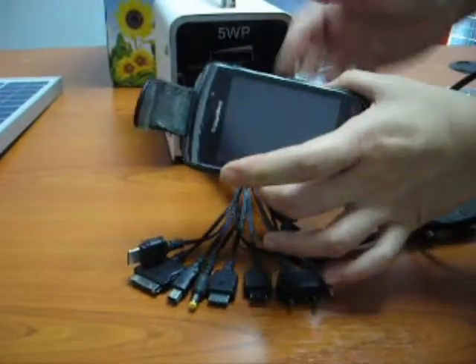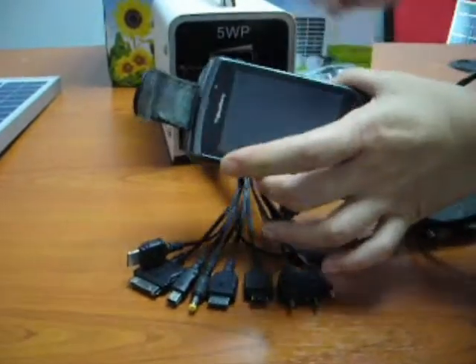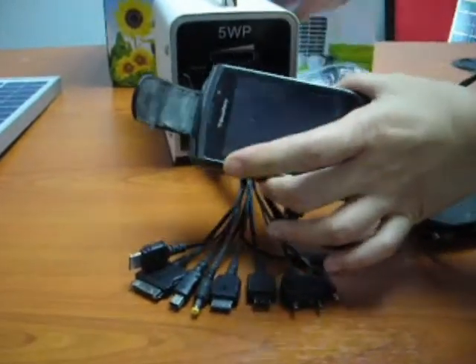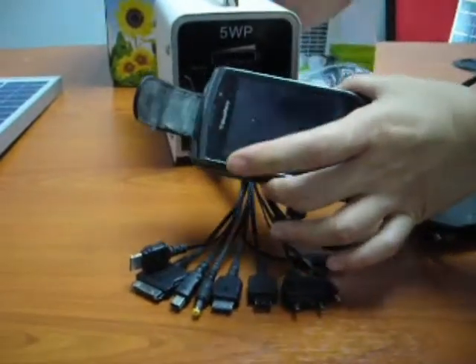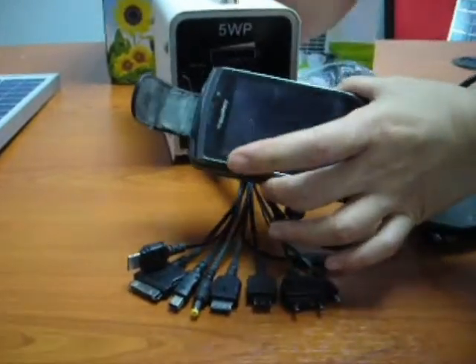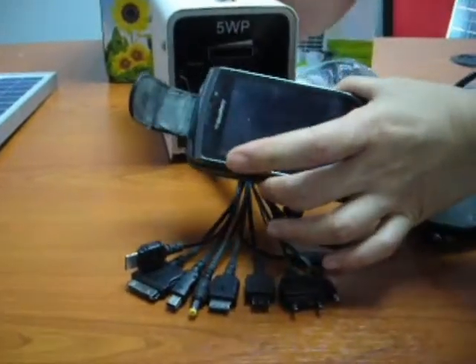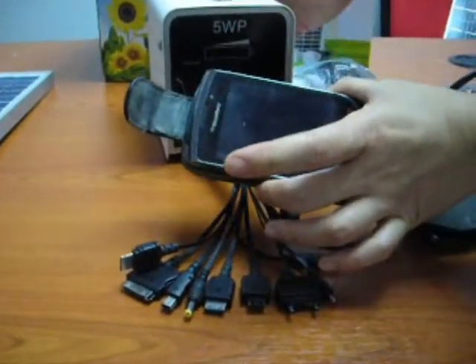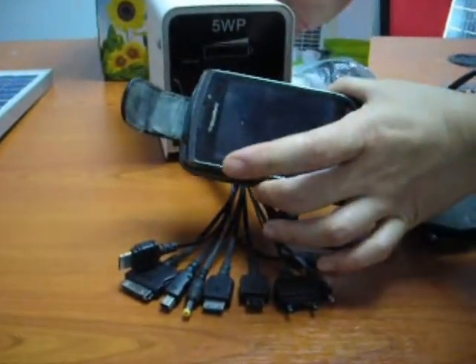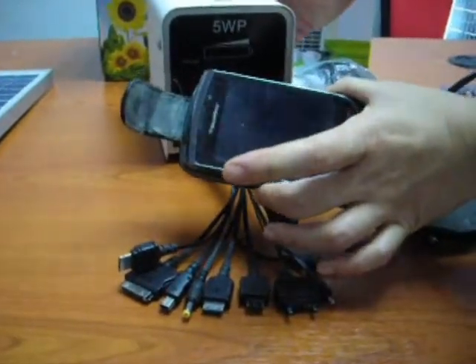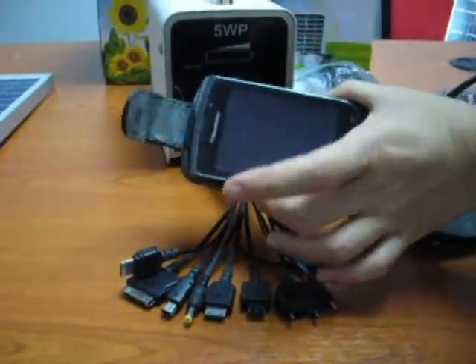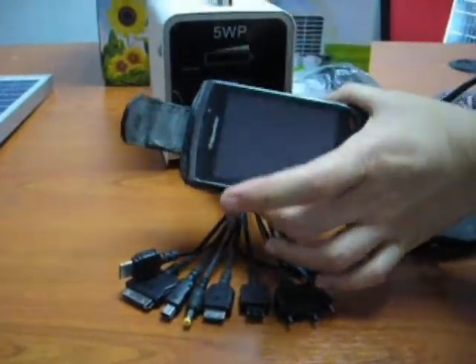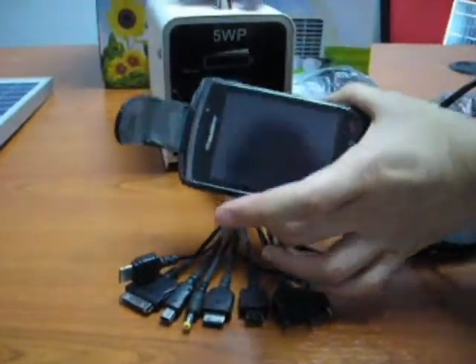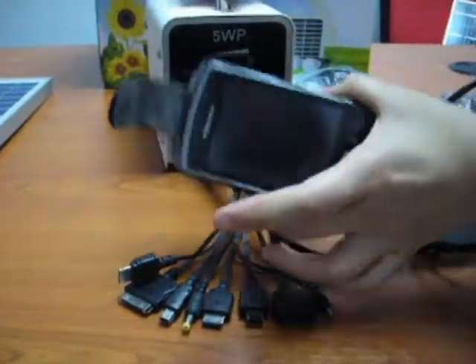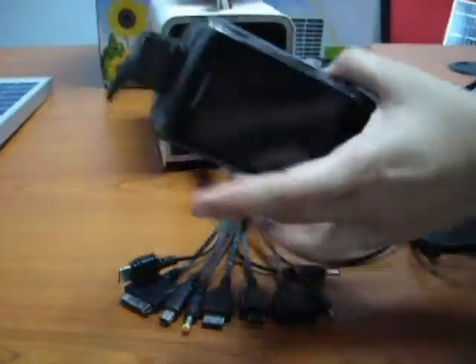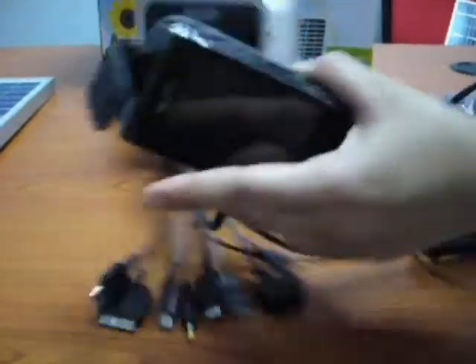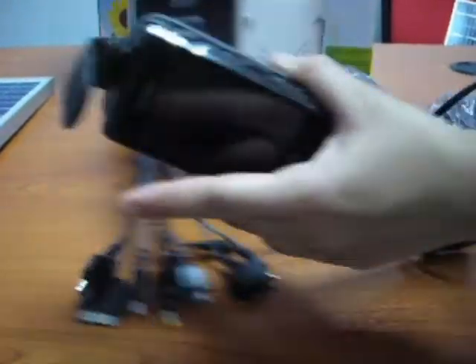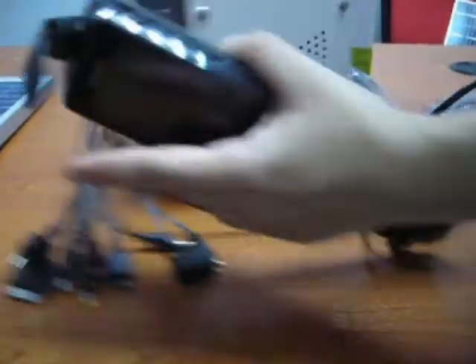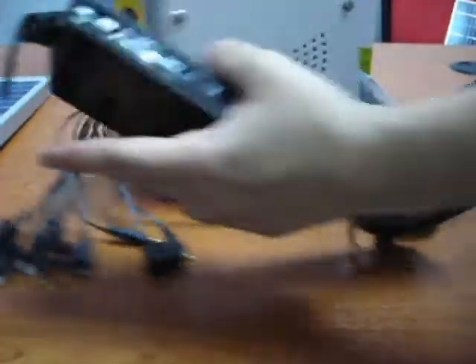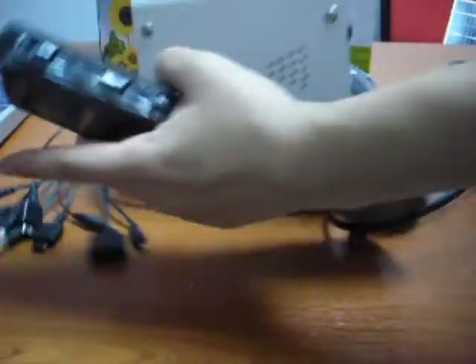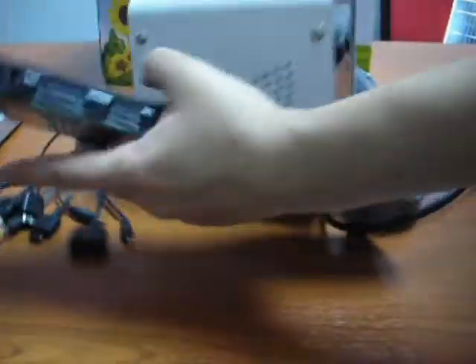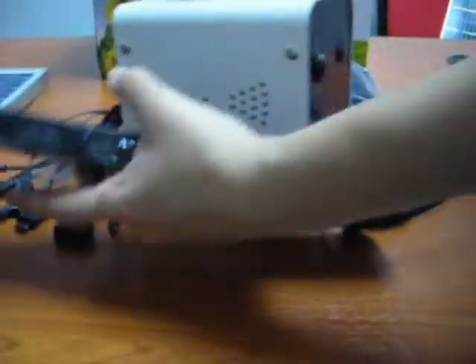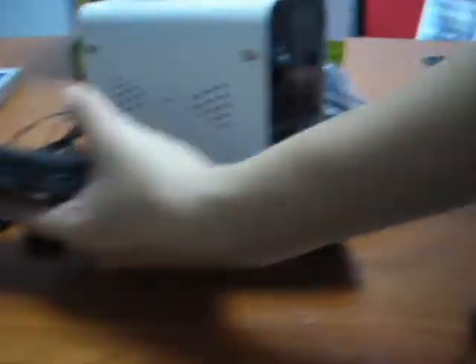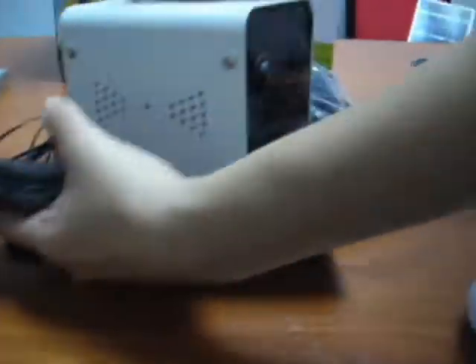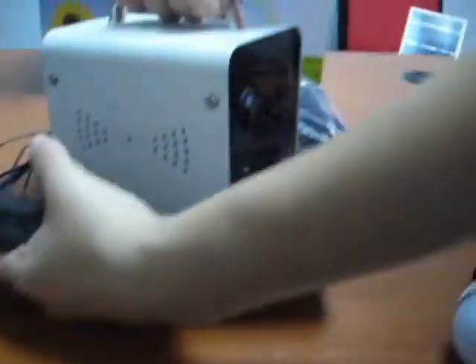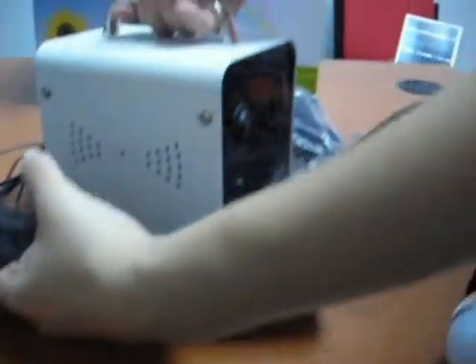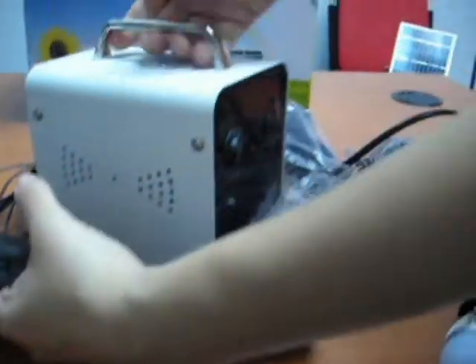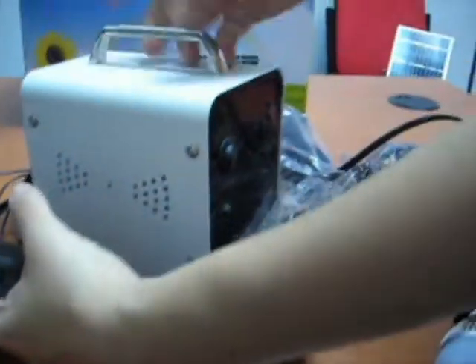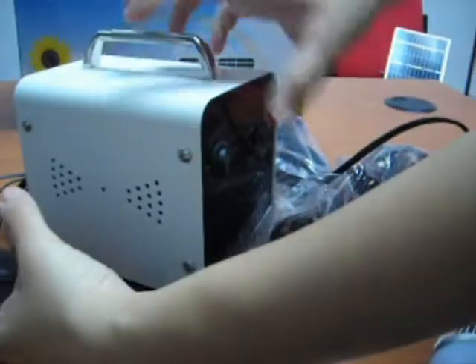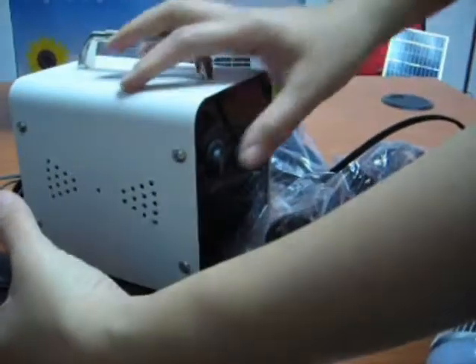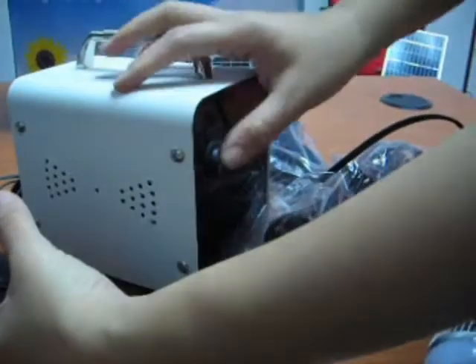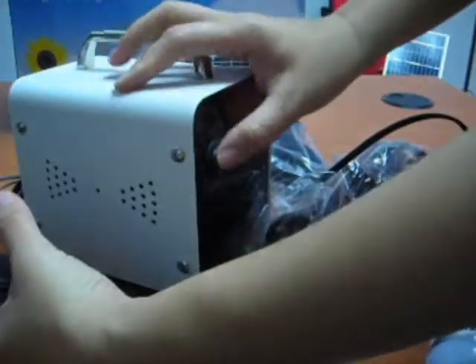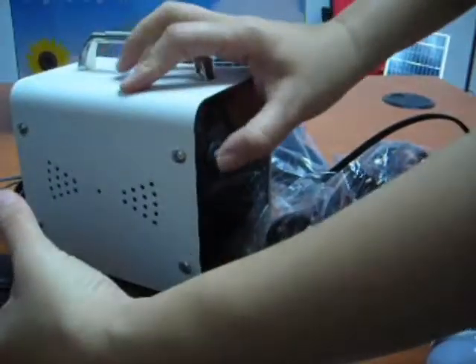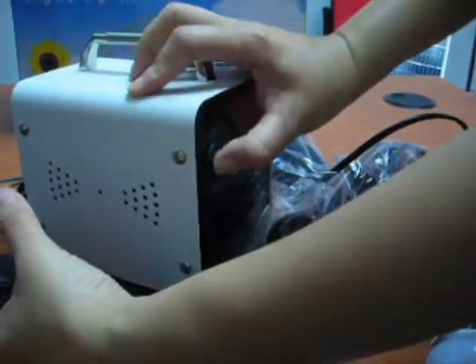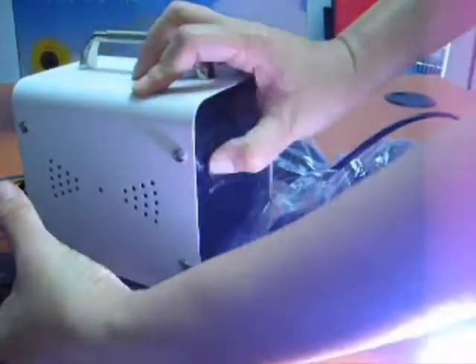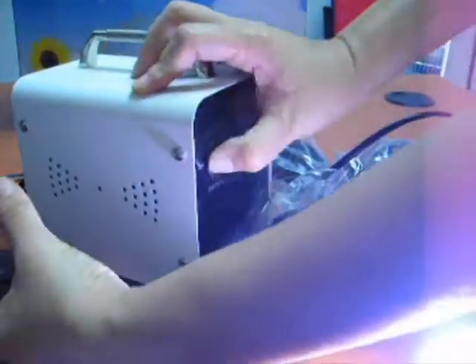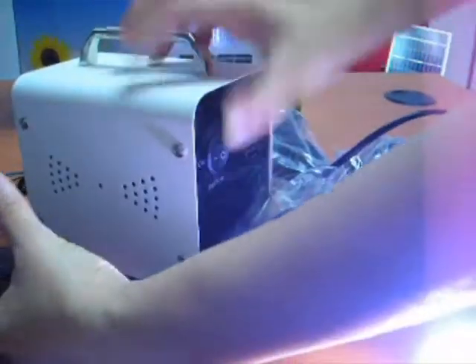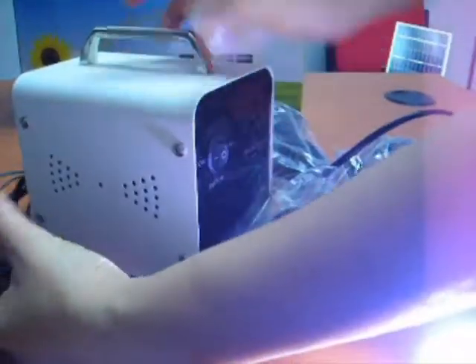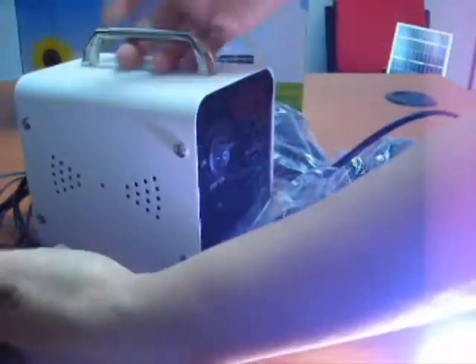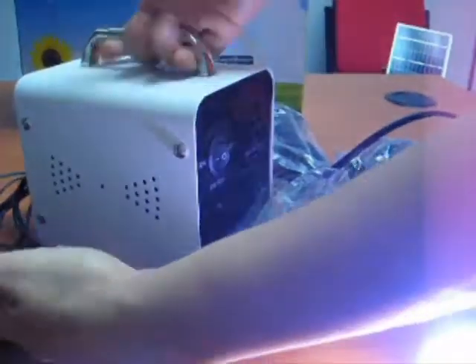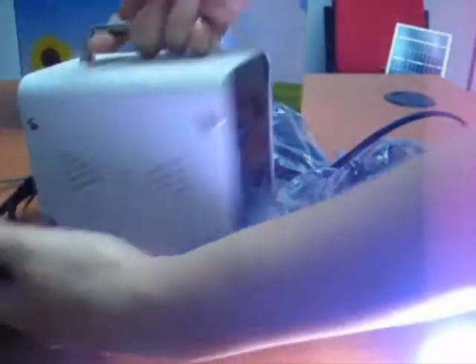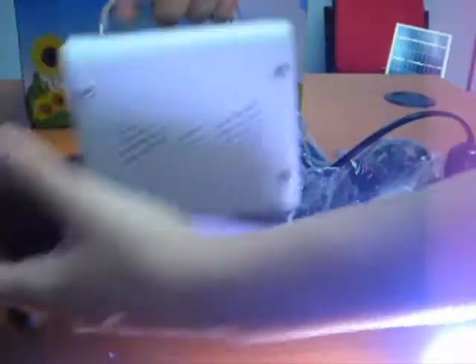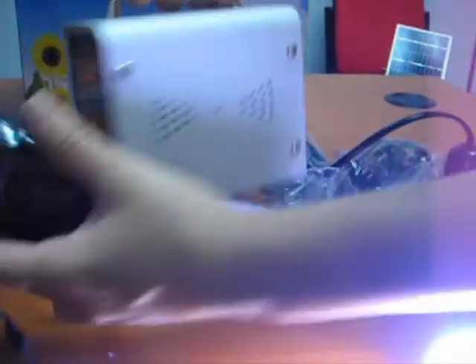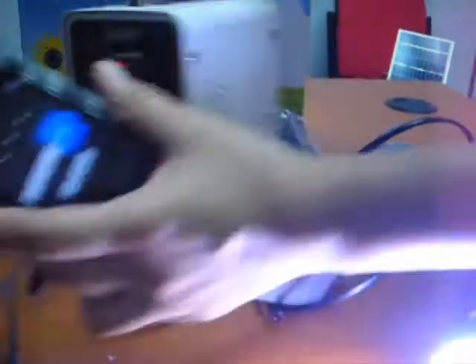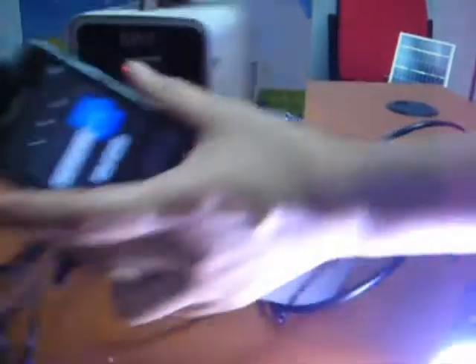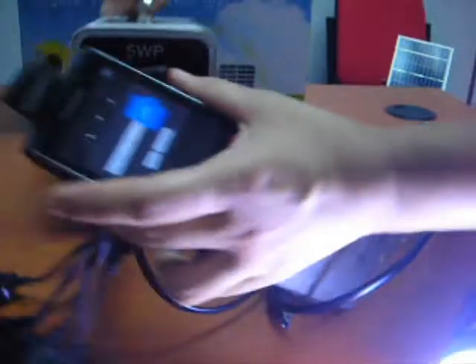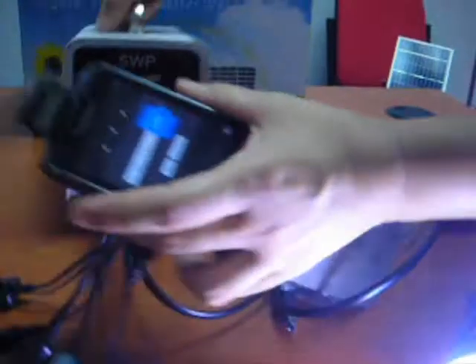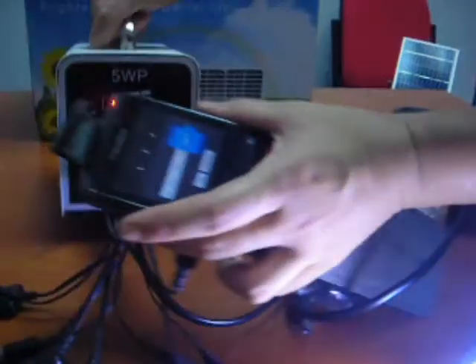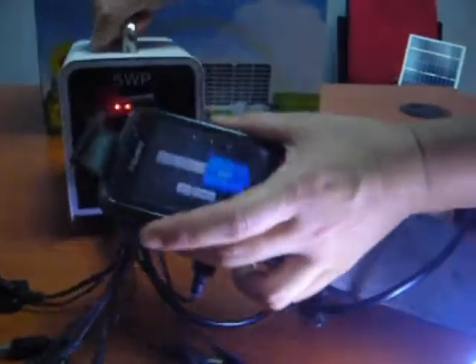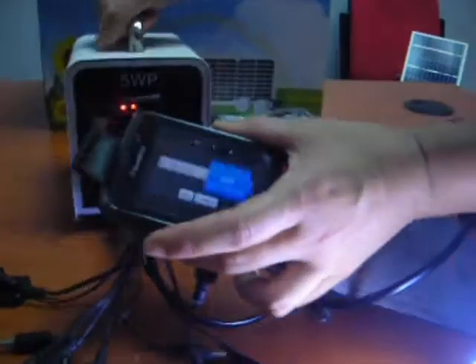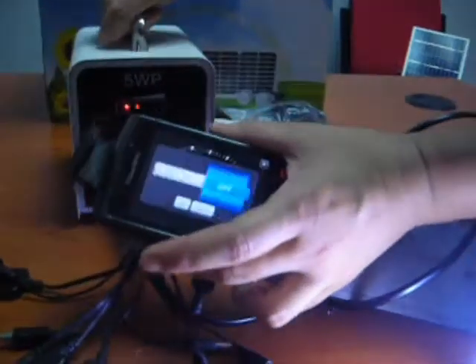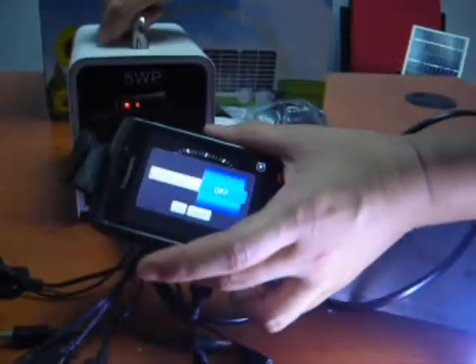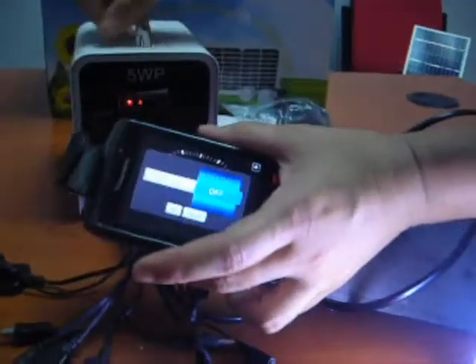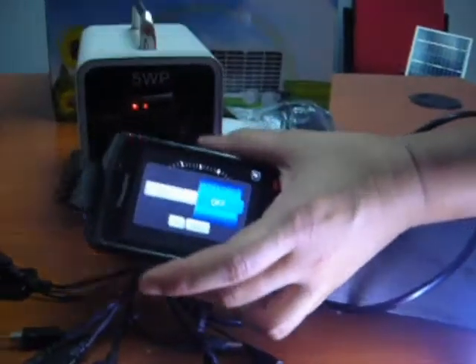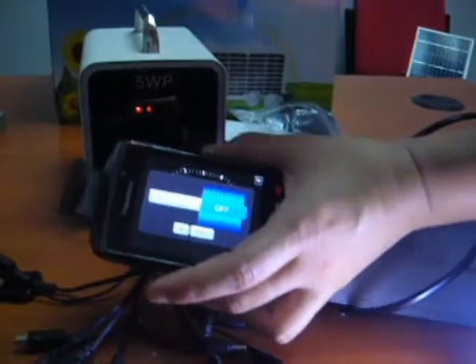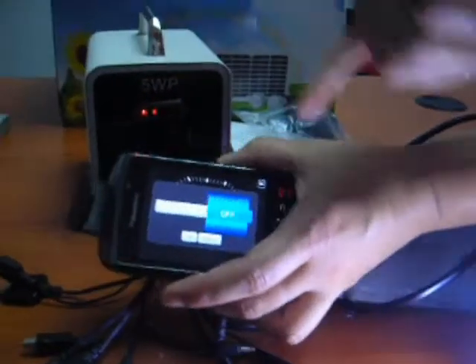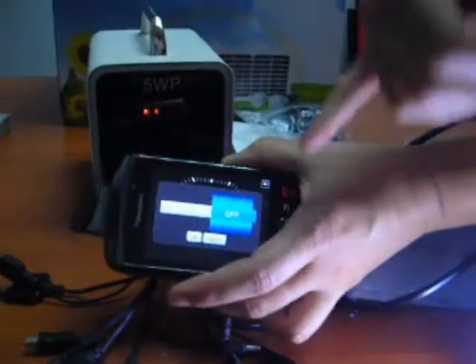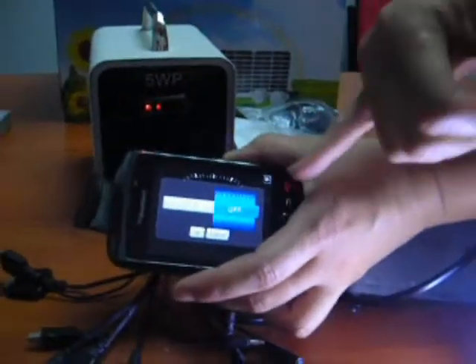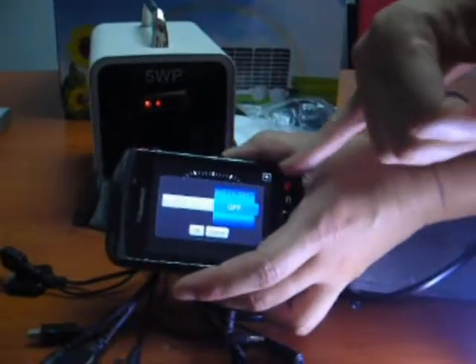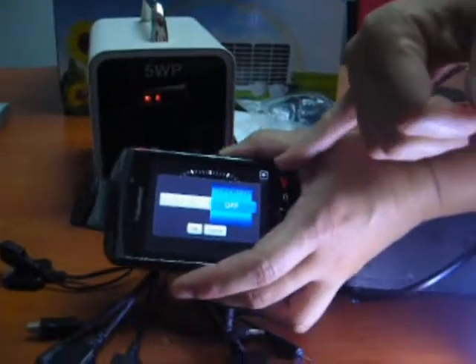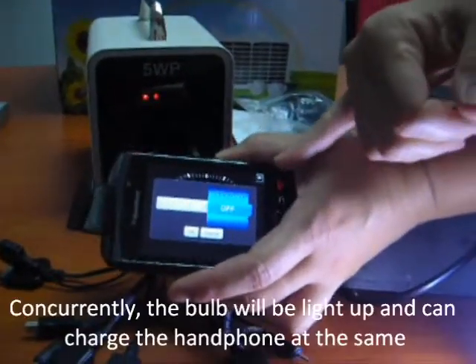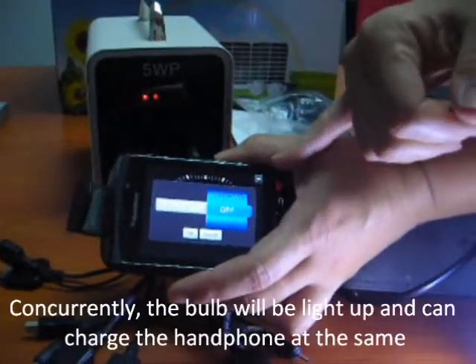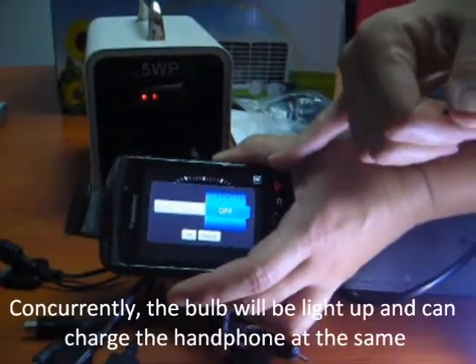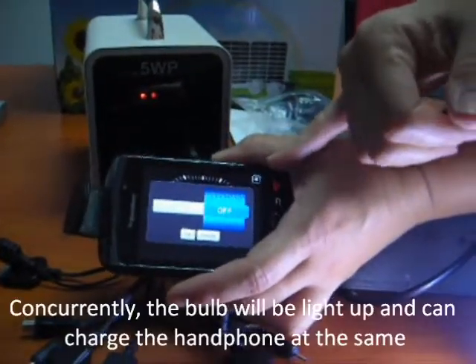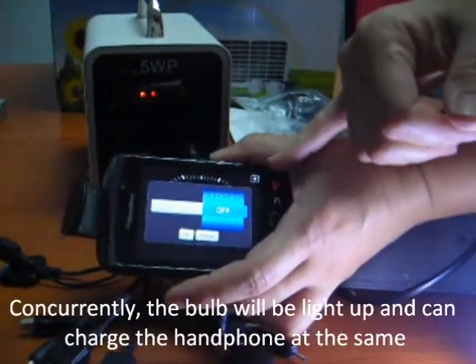With the switch behind, you turn on the switch and this phone will start charging.